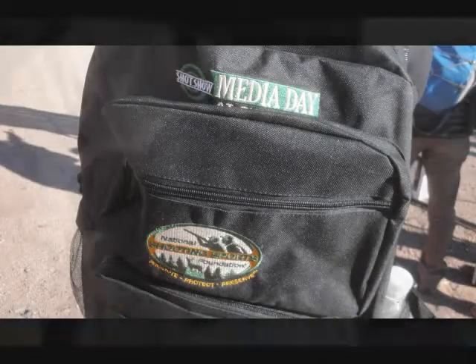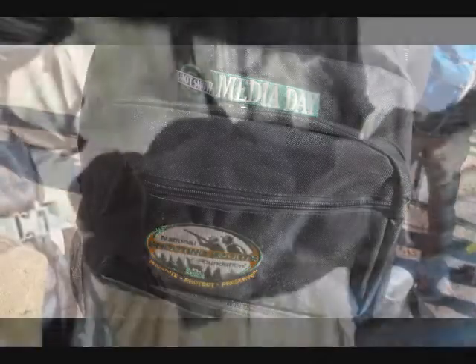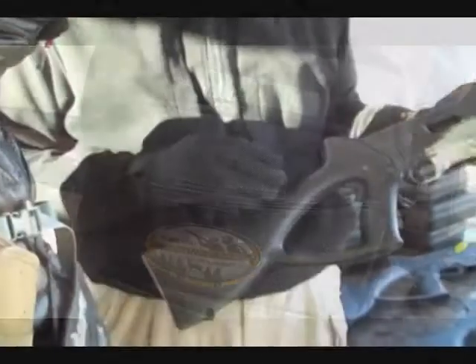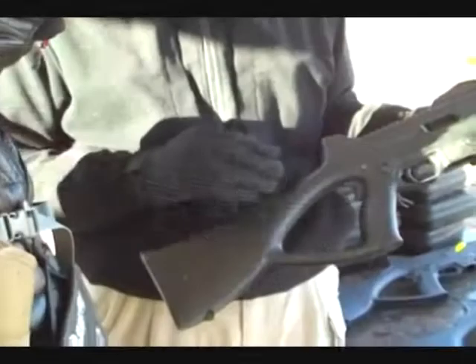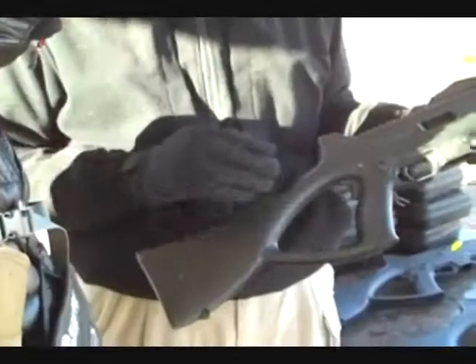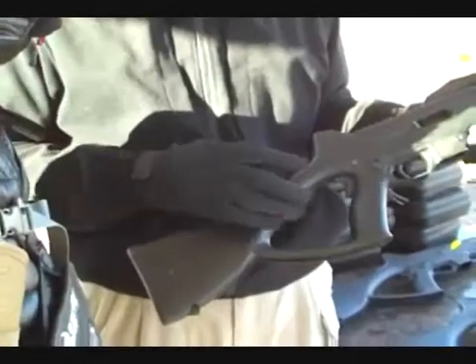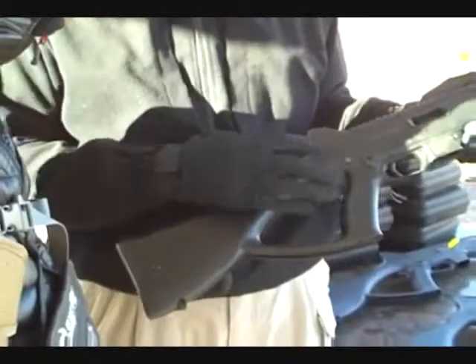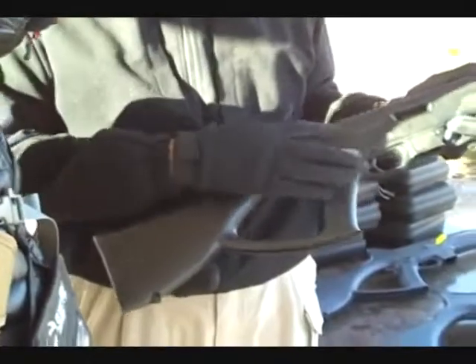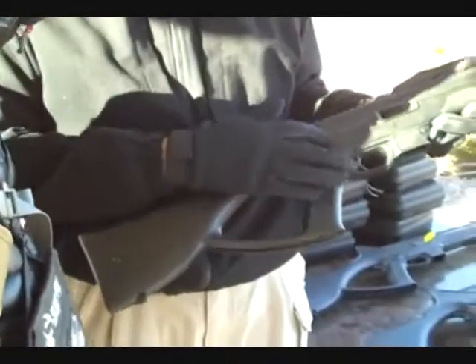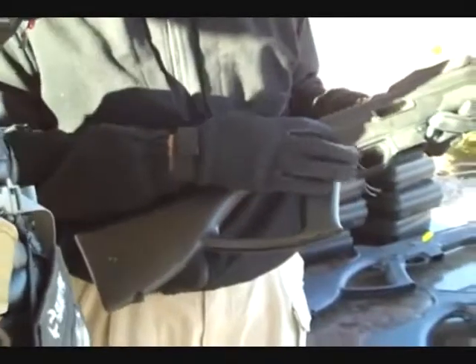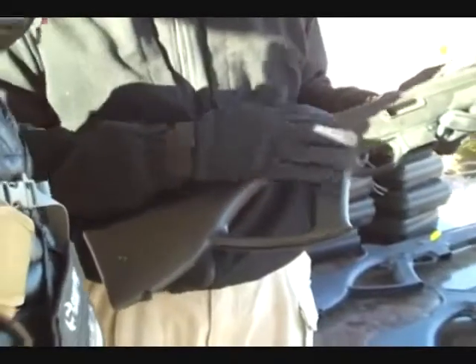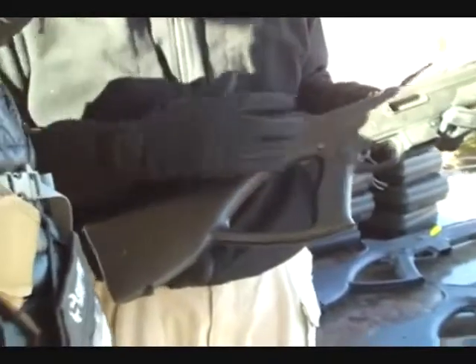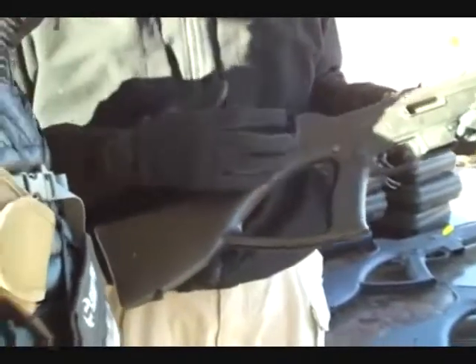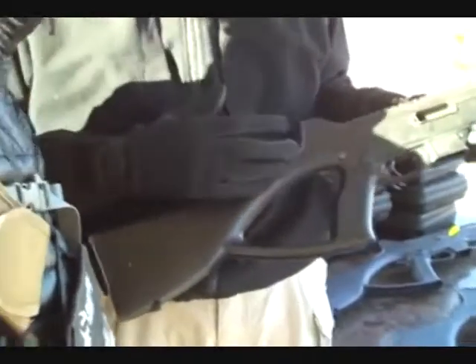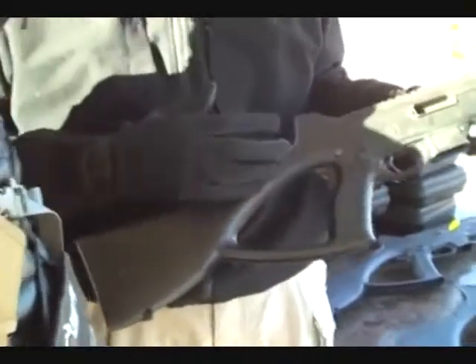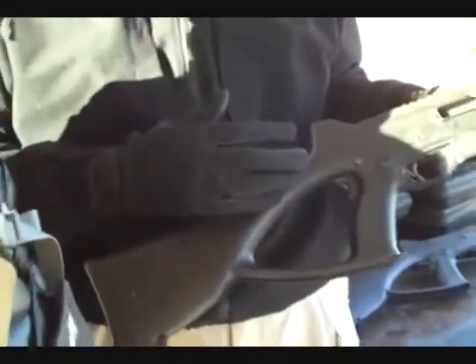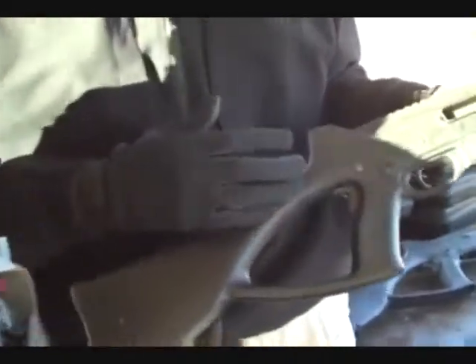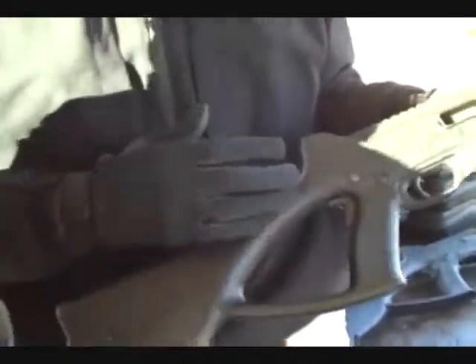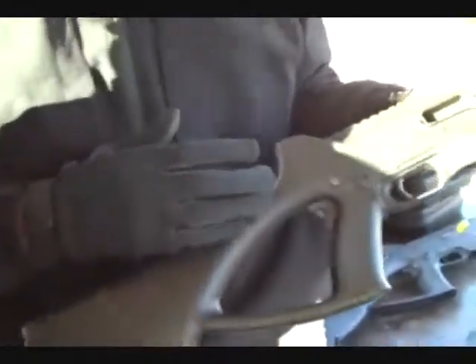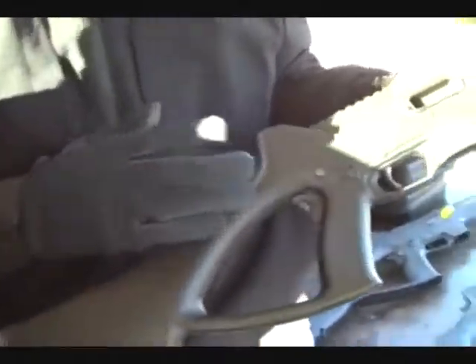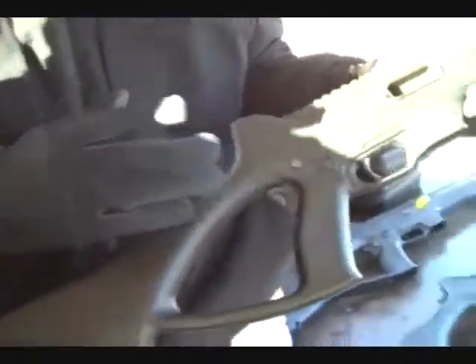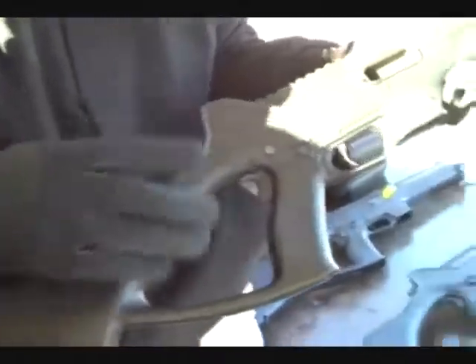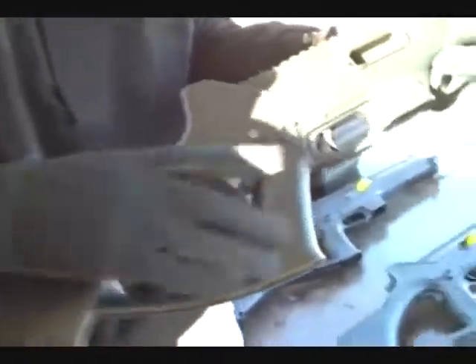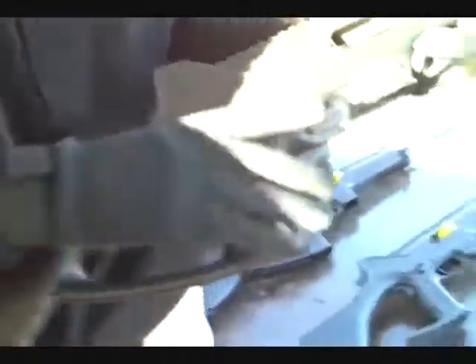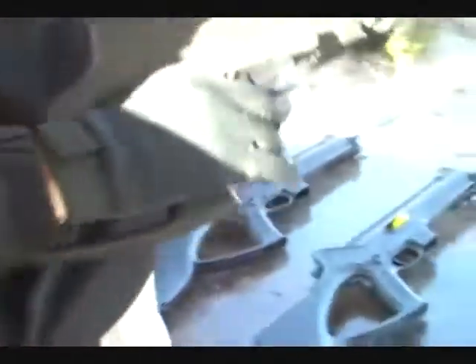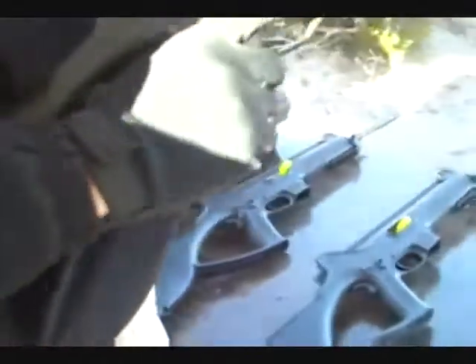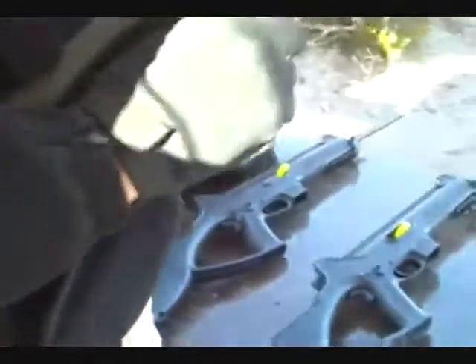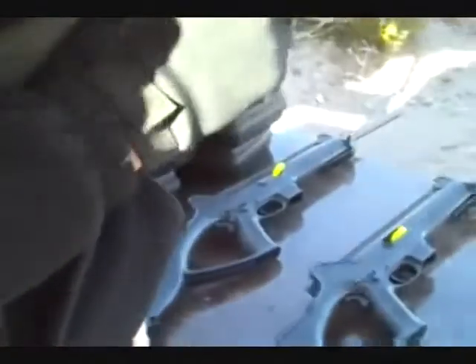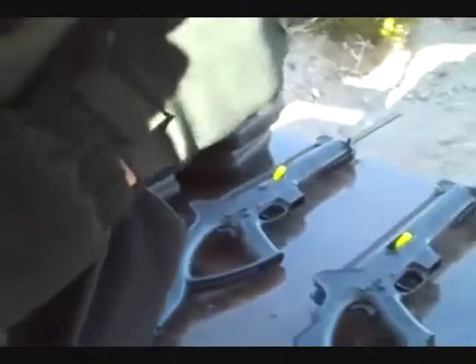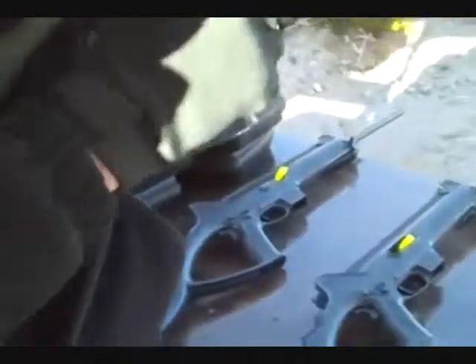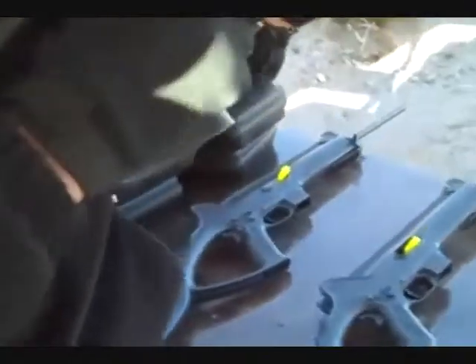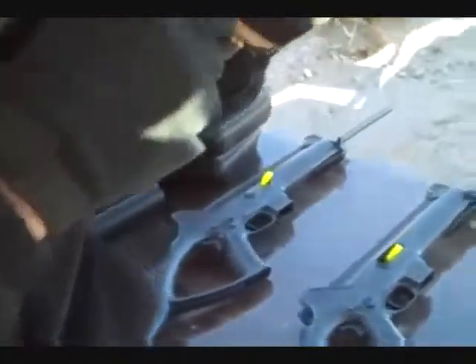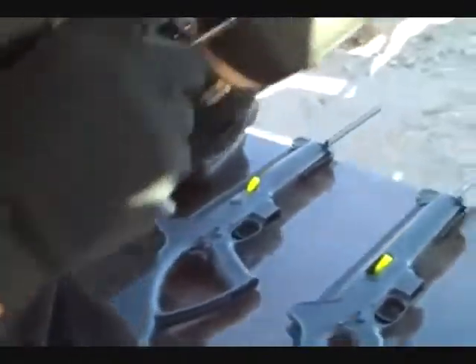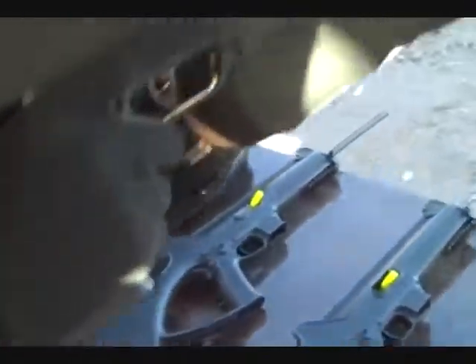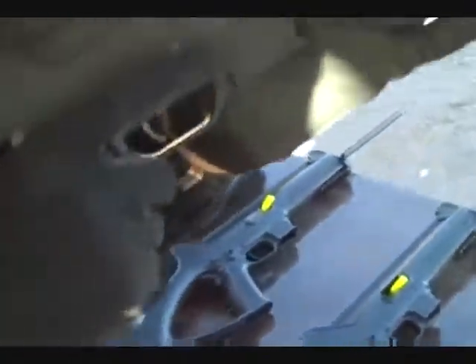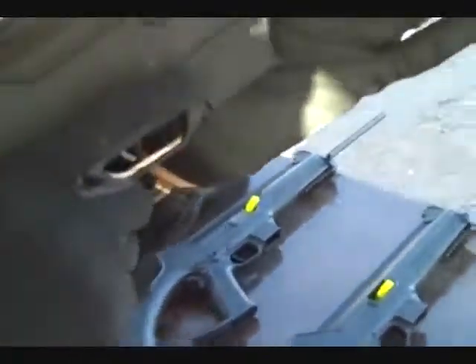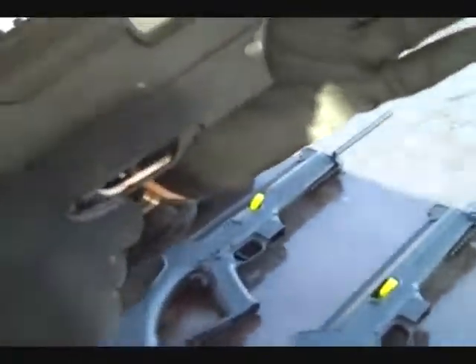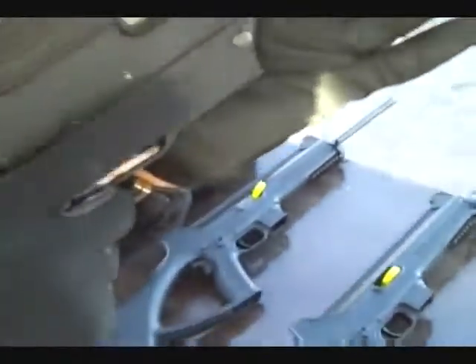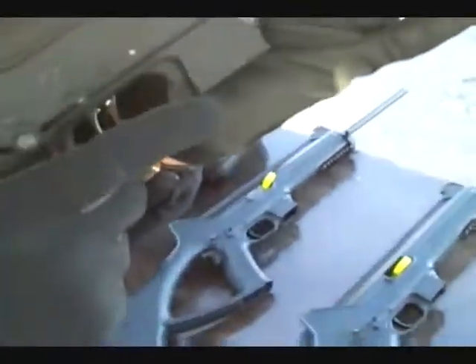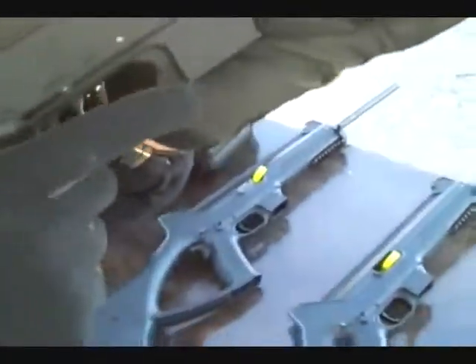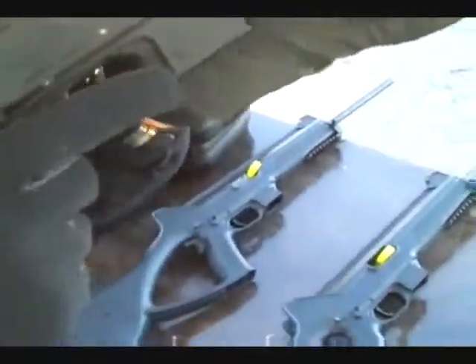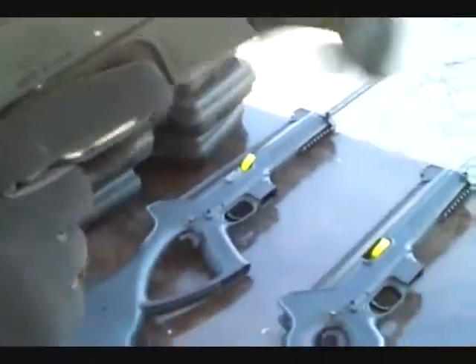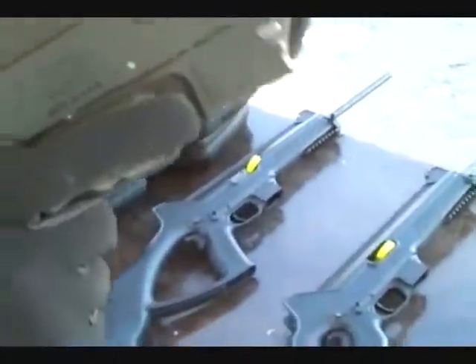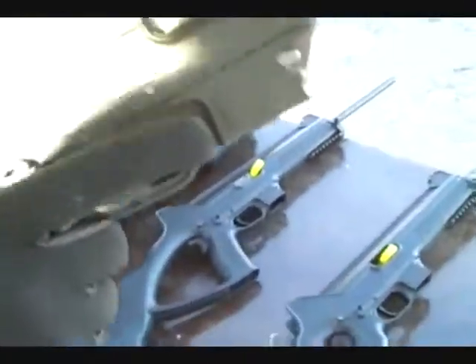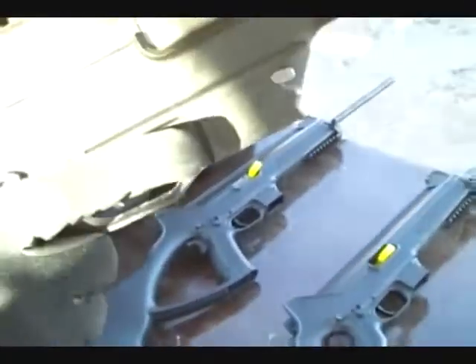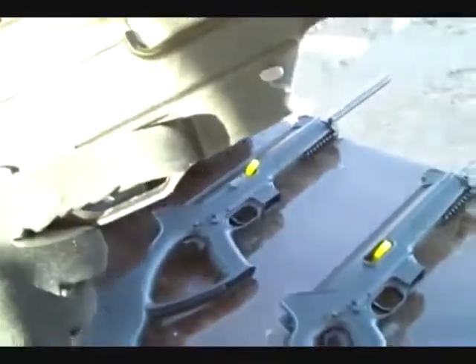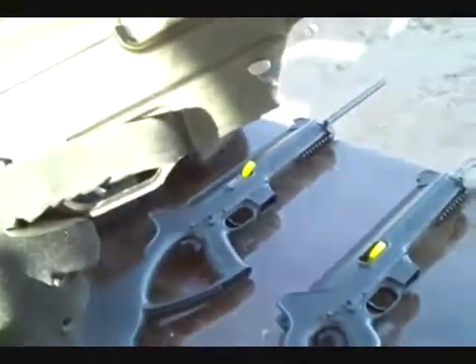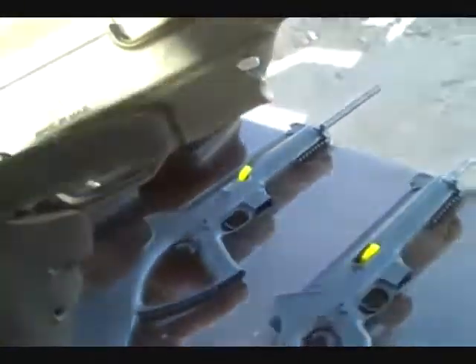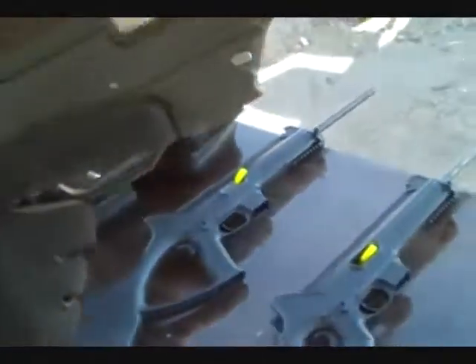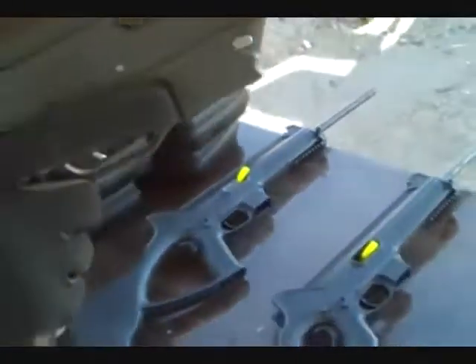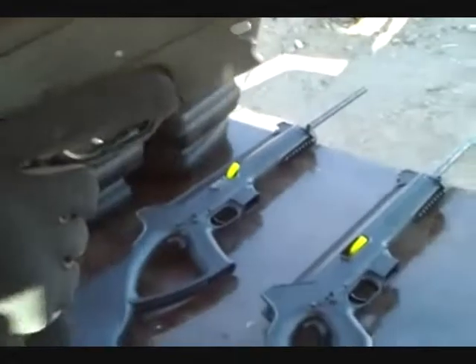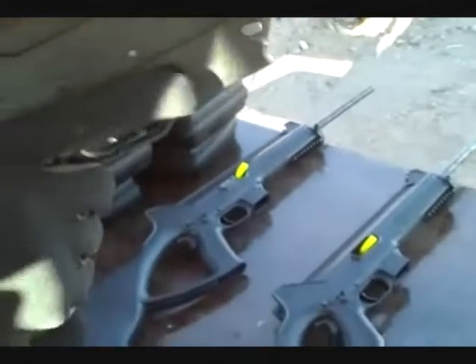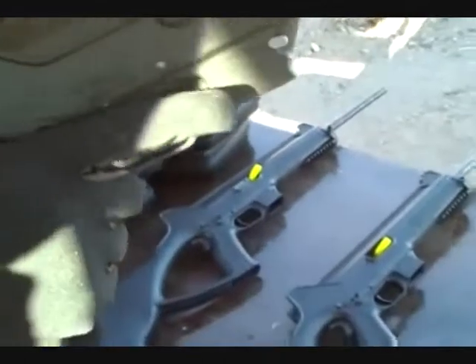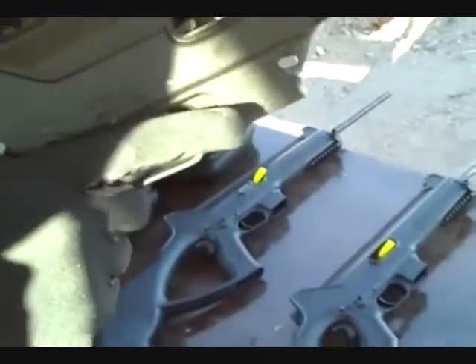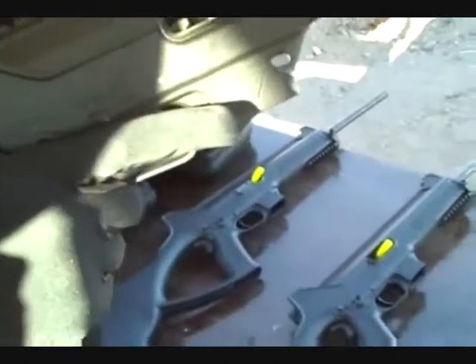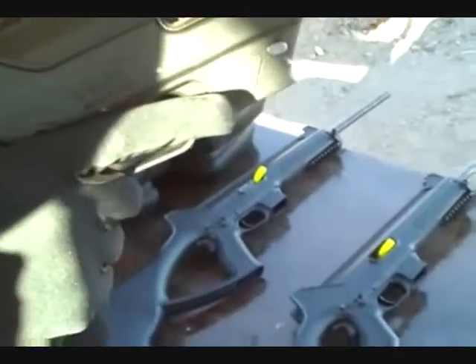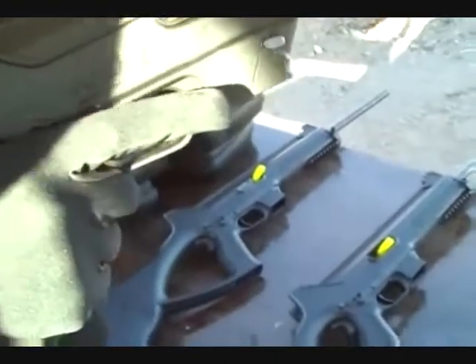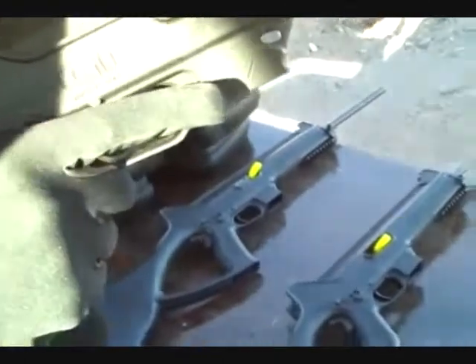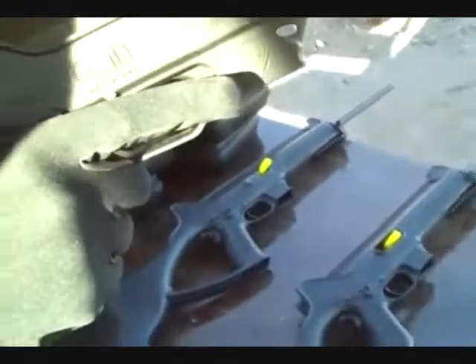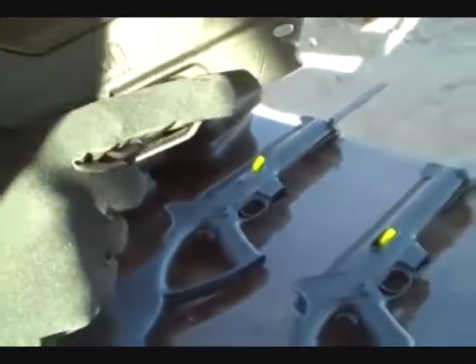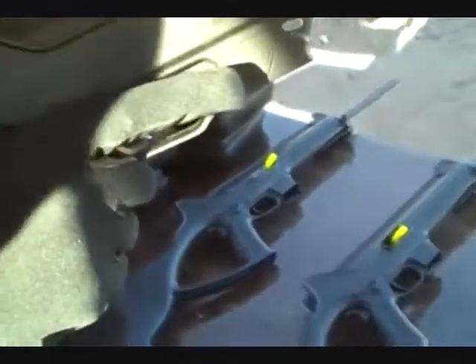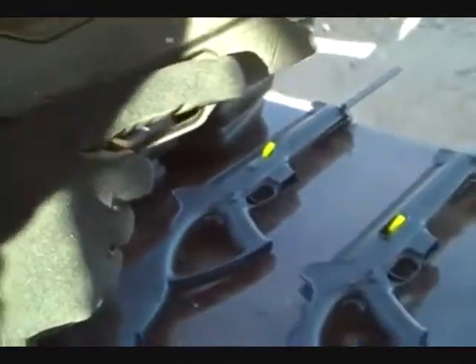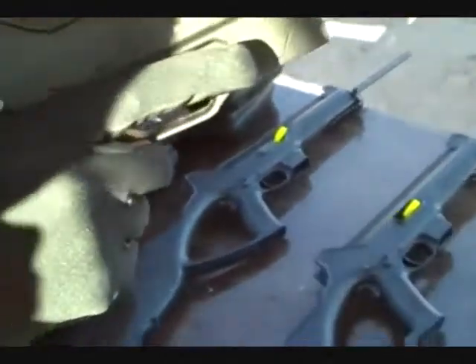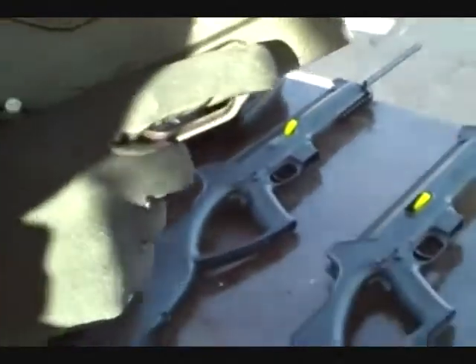CC 10, the Caracal carbine. I'm going to blow the bolt — direct blowback operation.